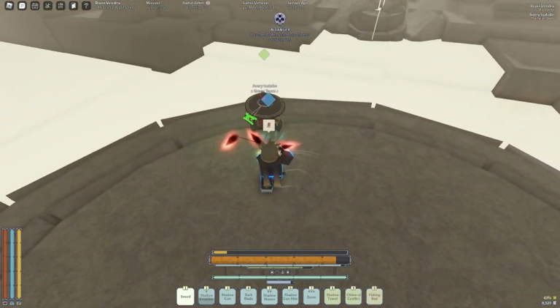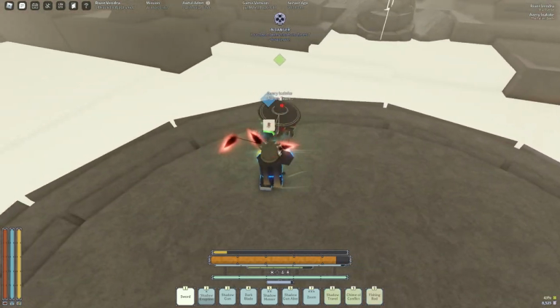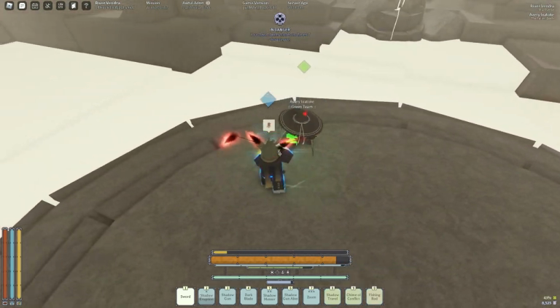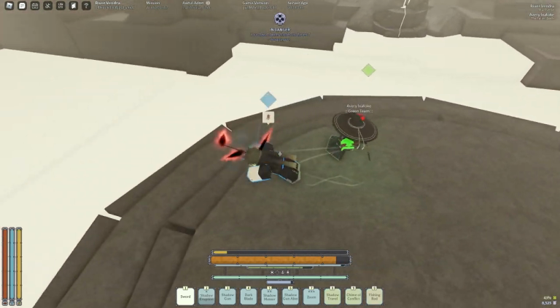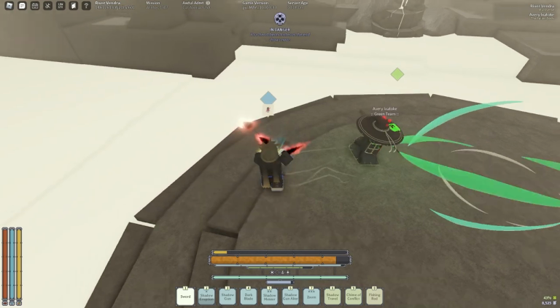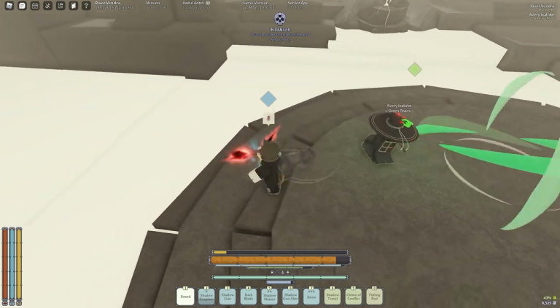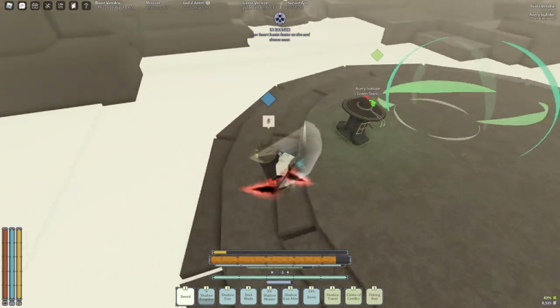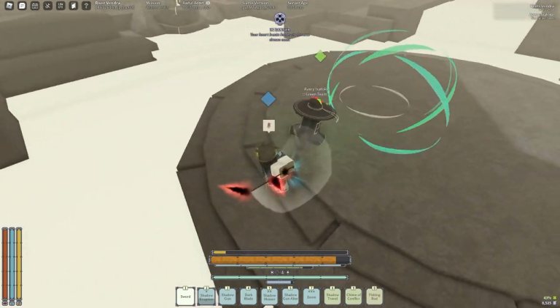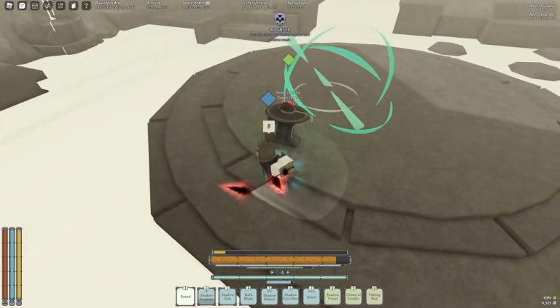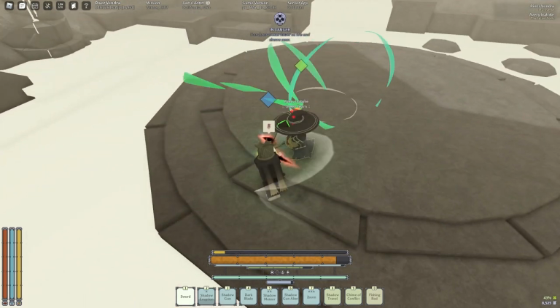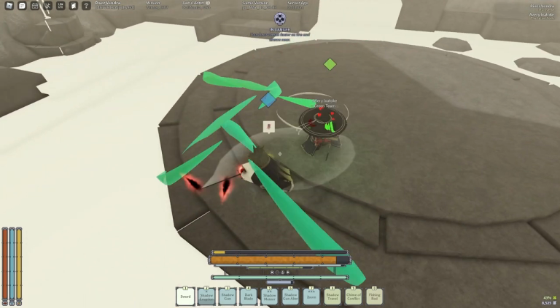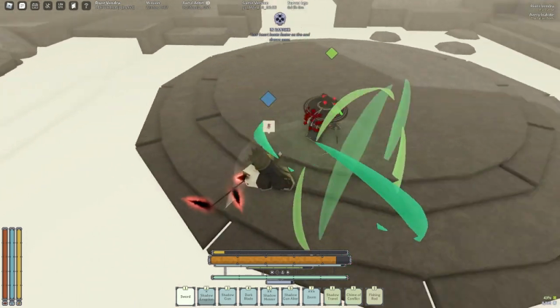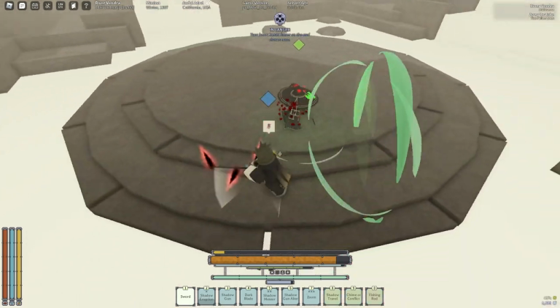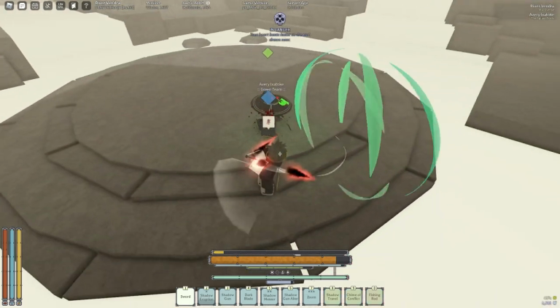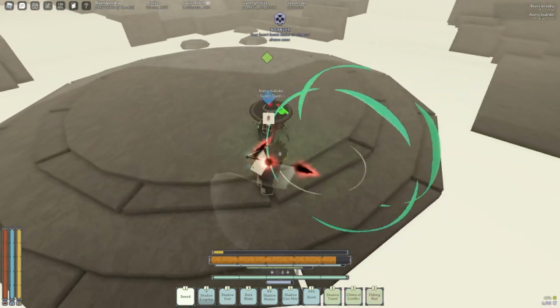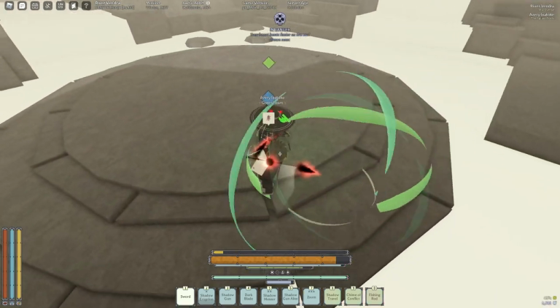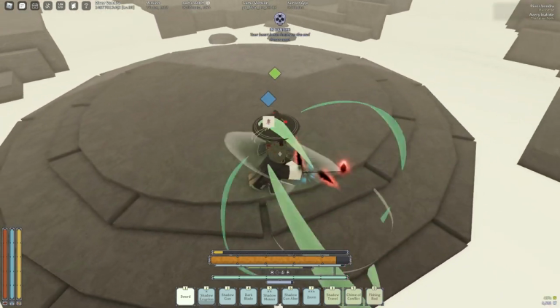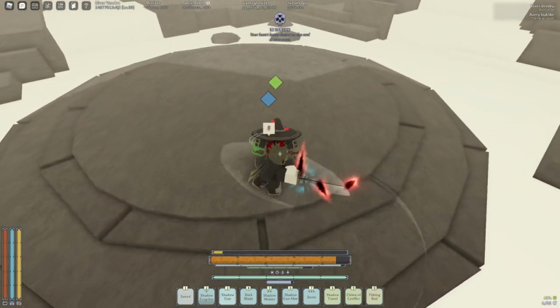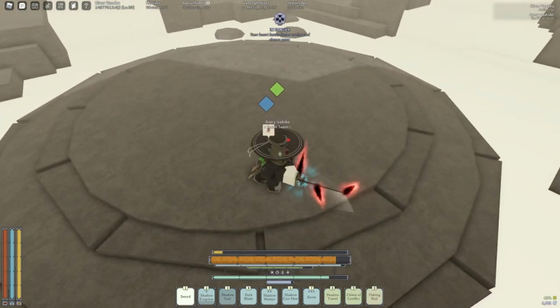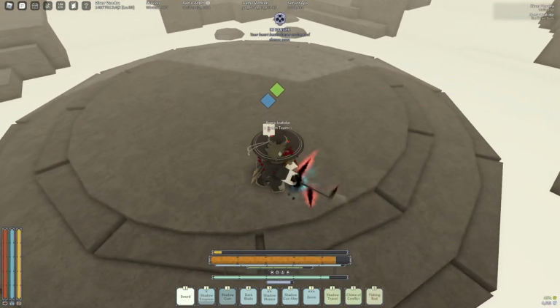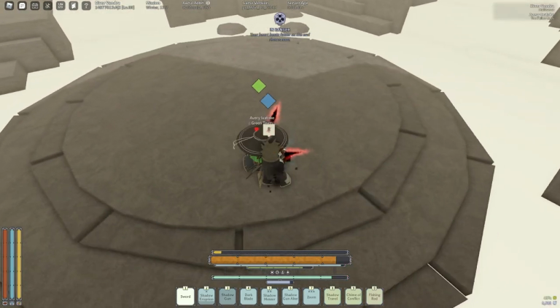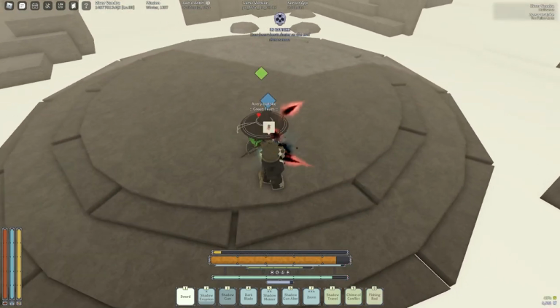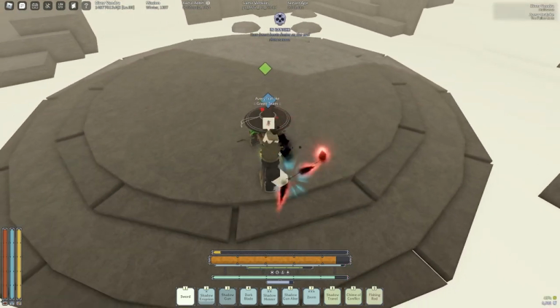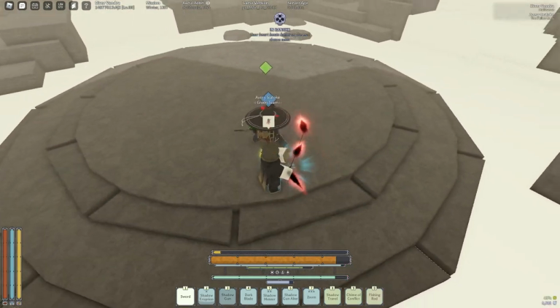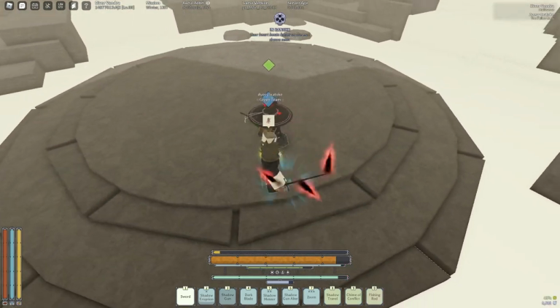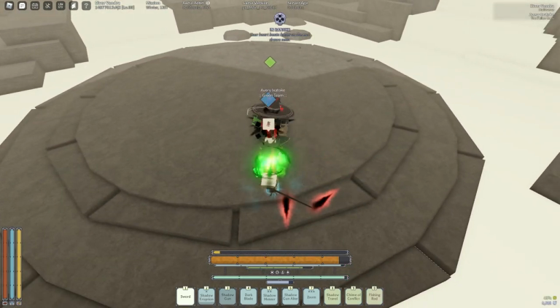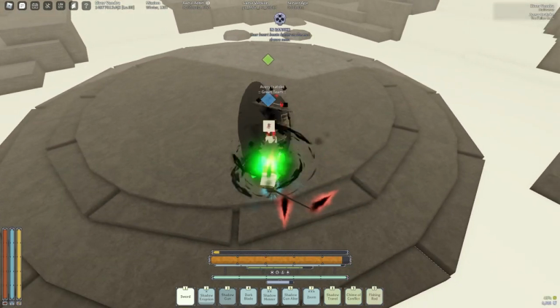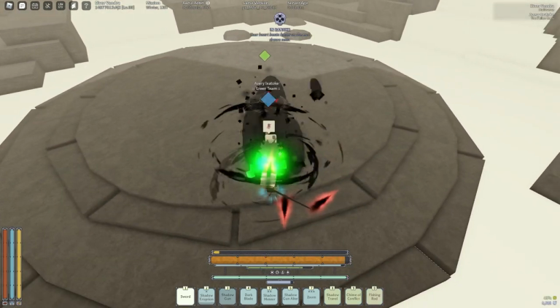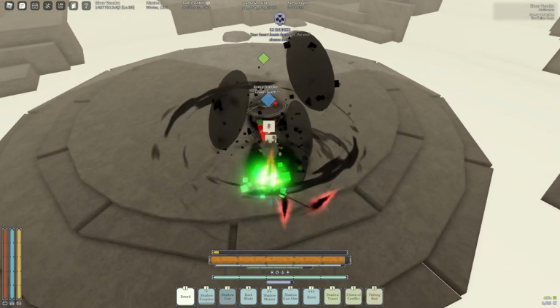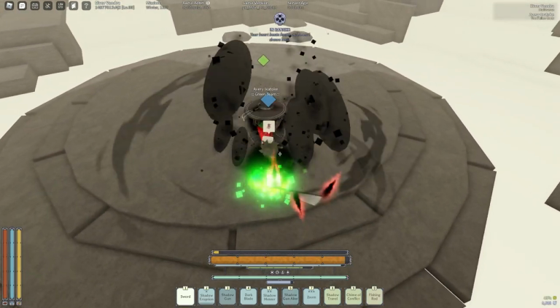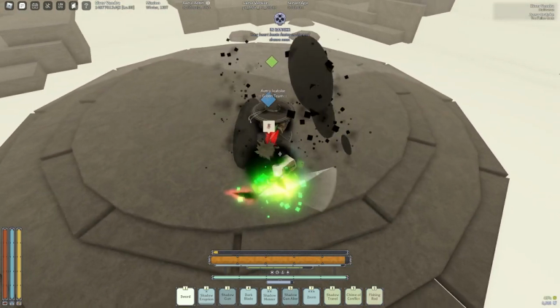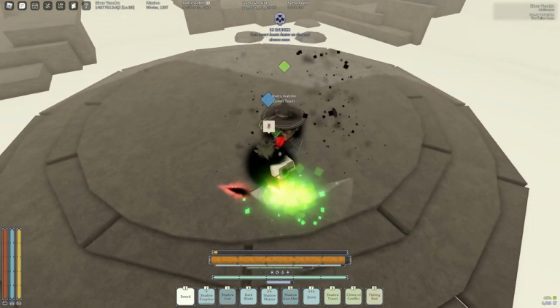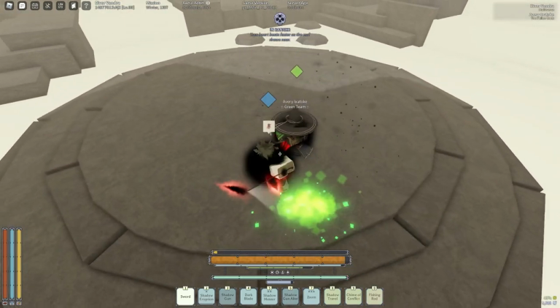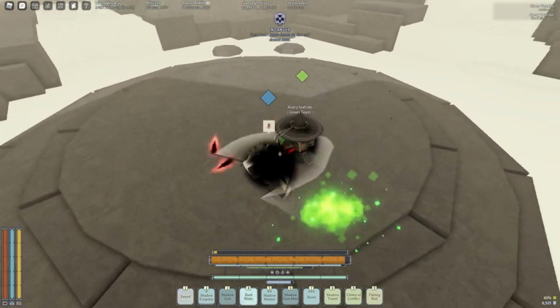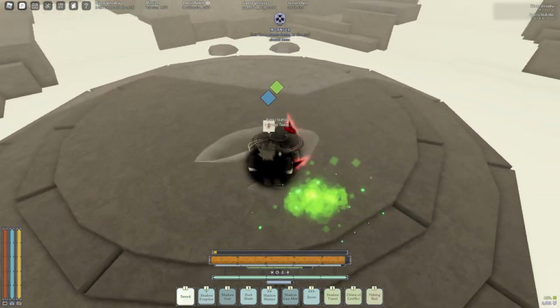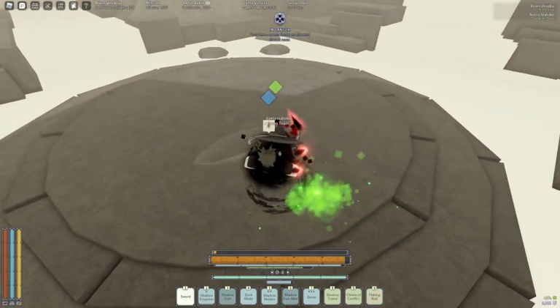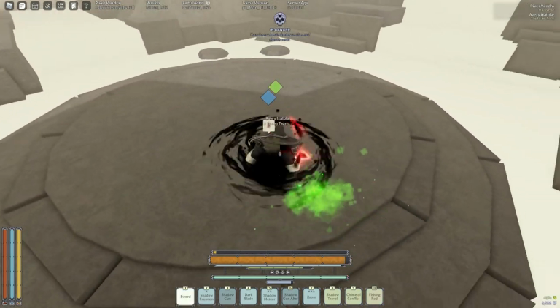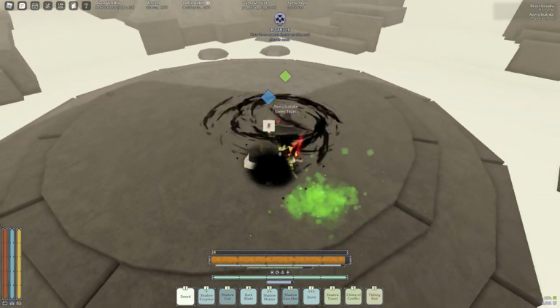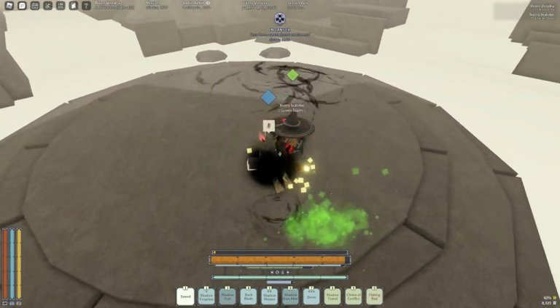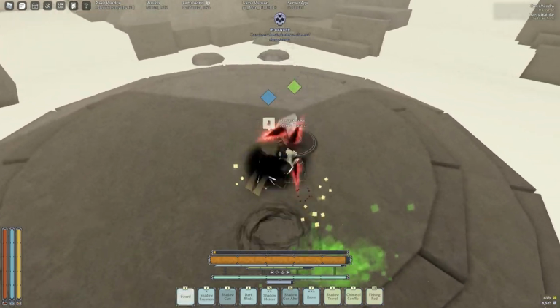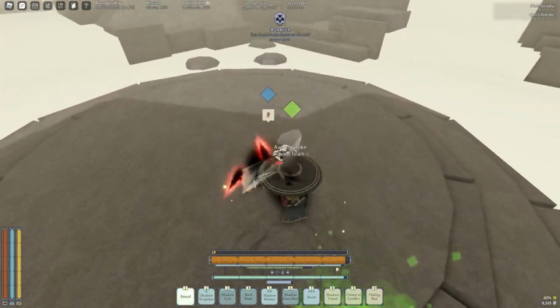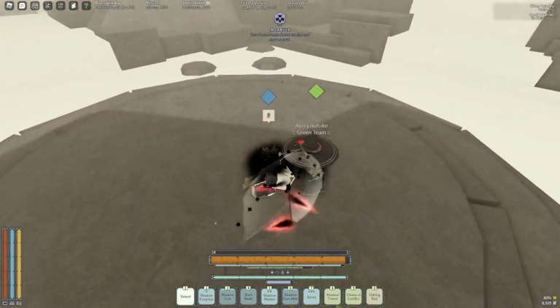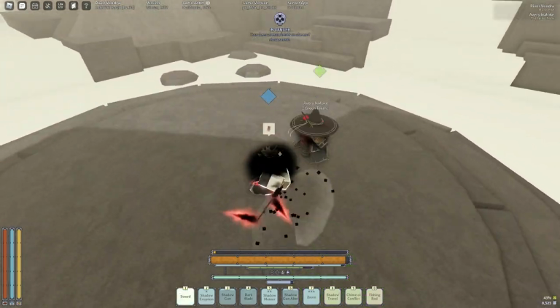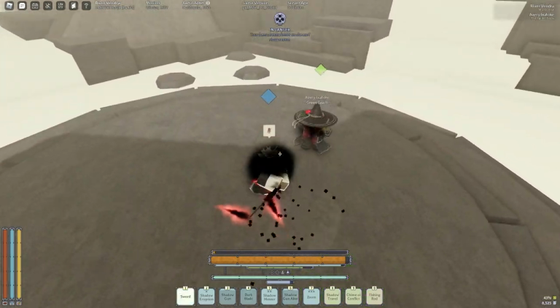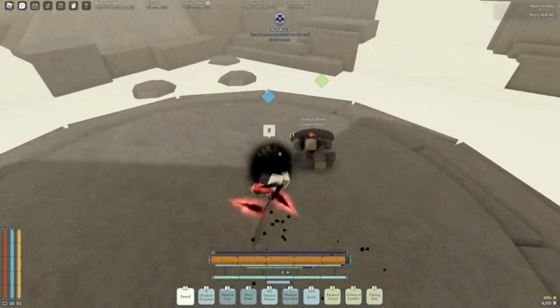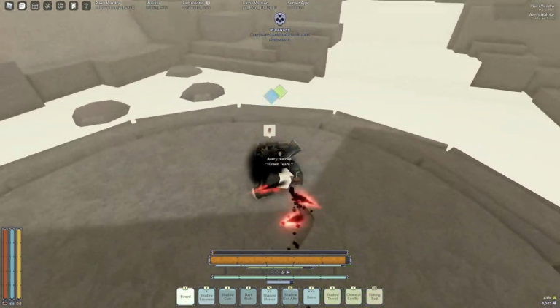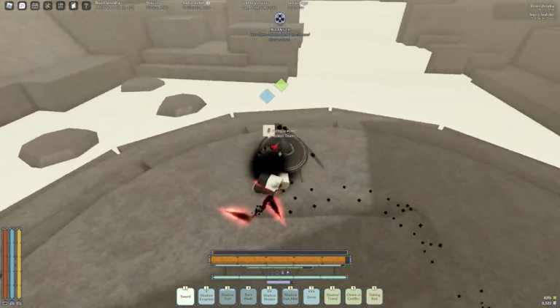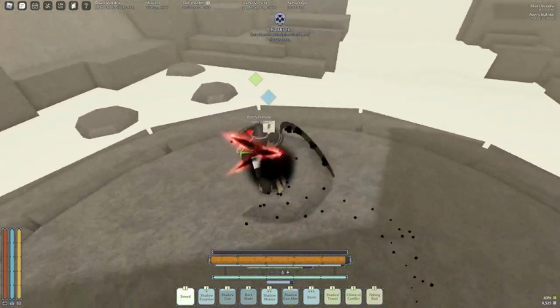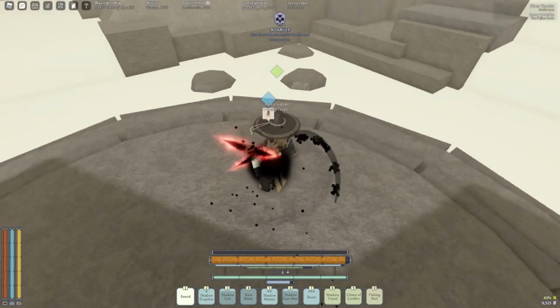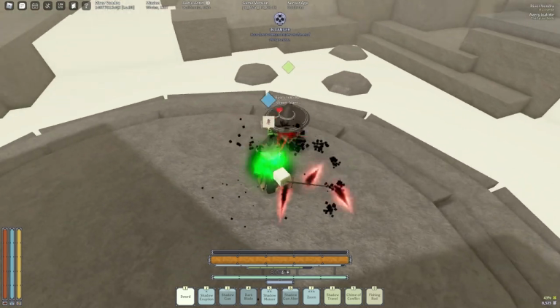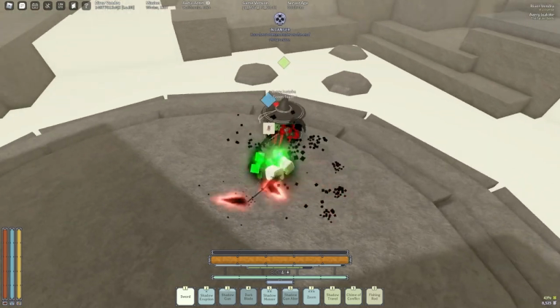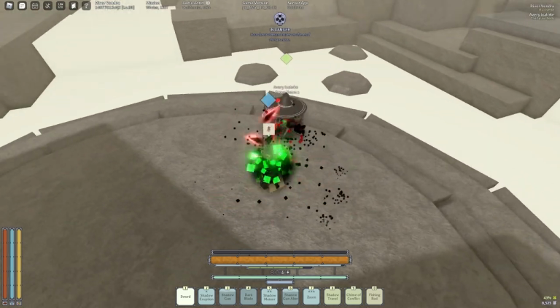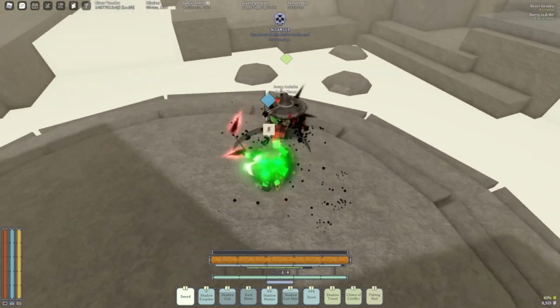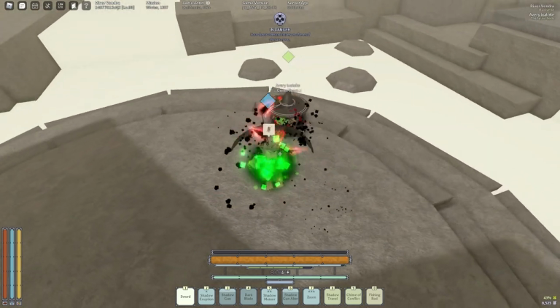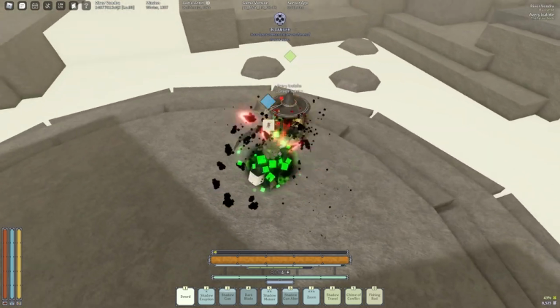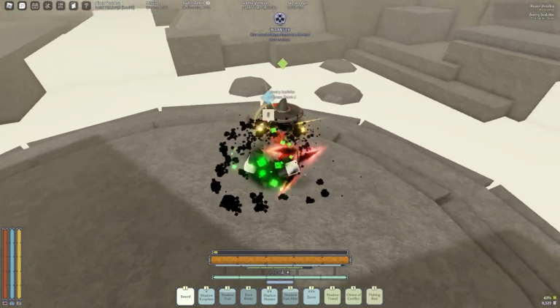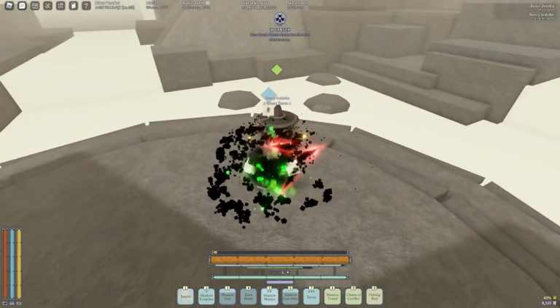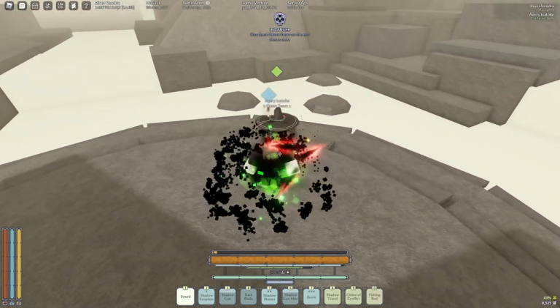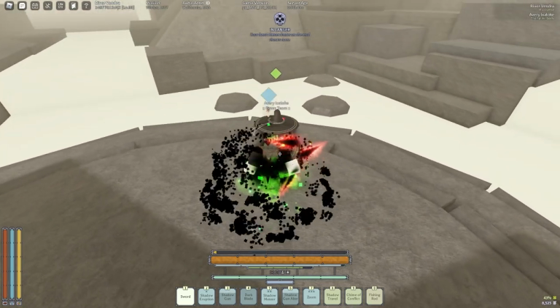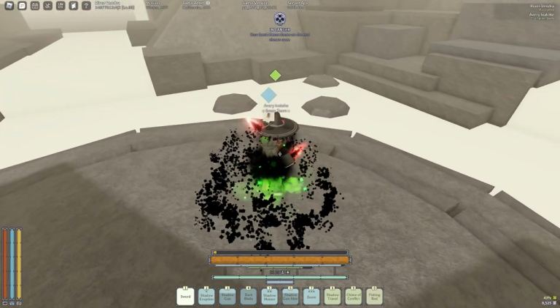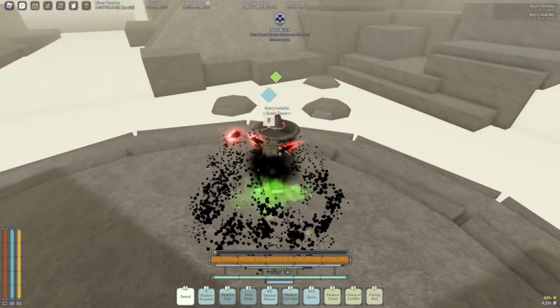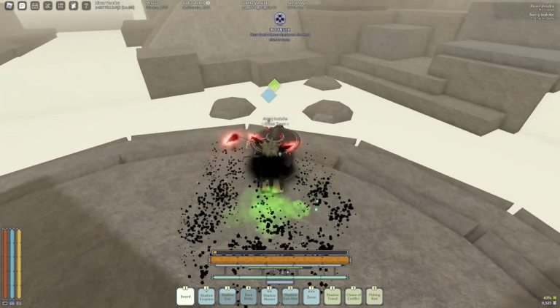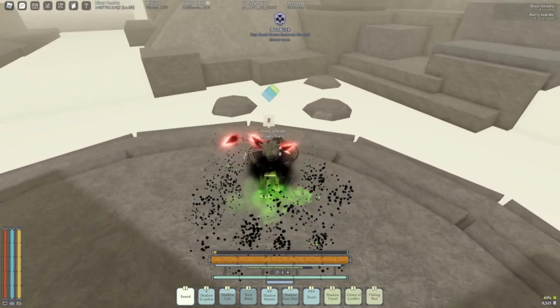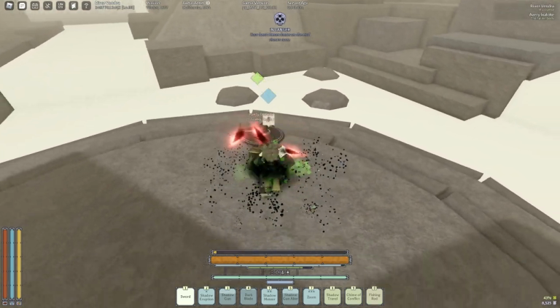For example, they actually added the talent Tap Dancer to one of the armors, which is a really good talent that required 25 agility.